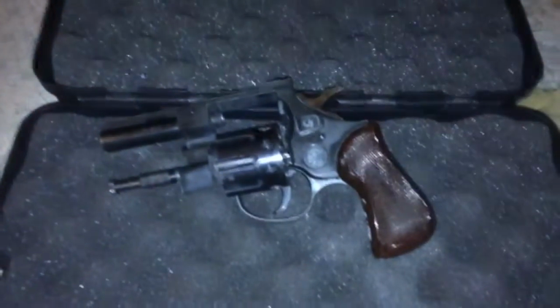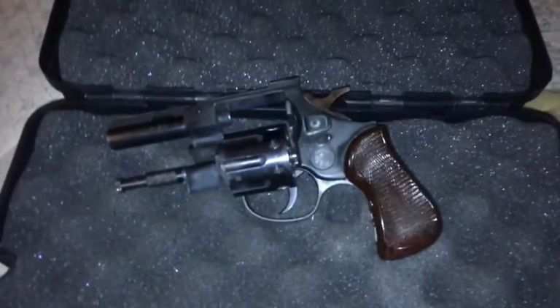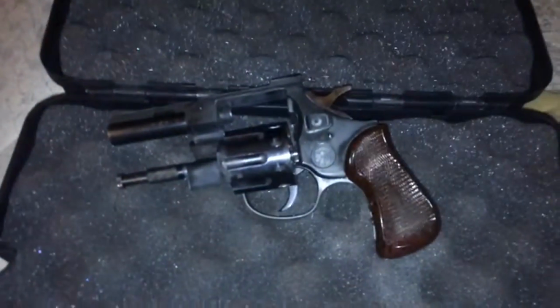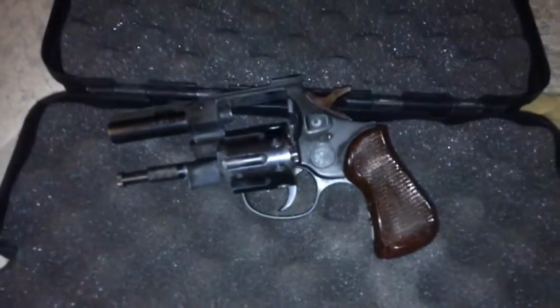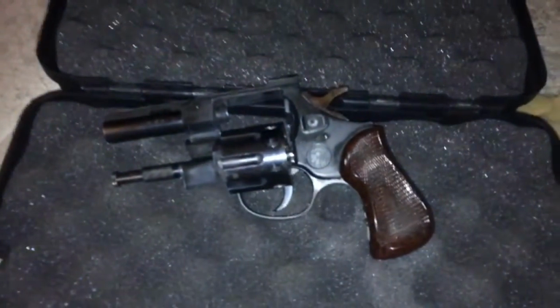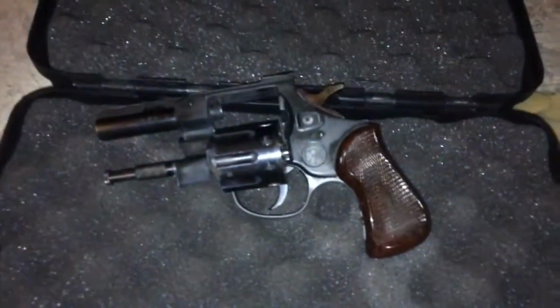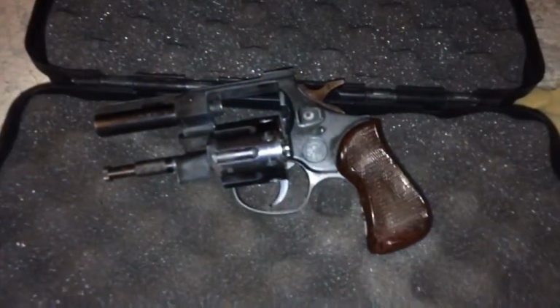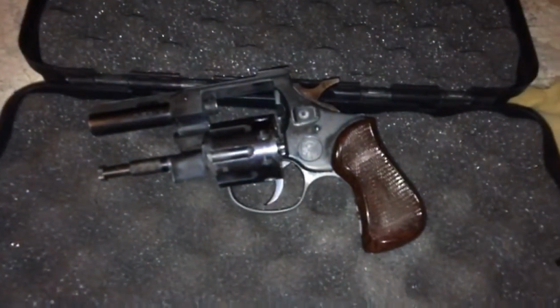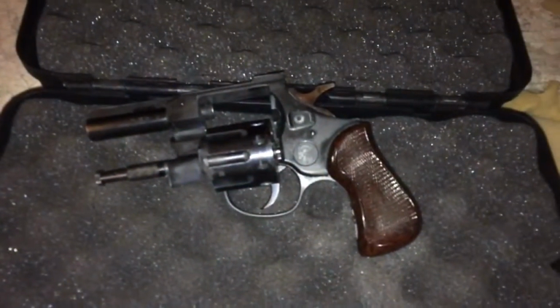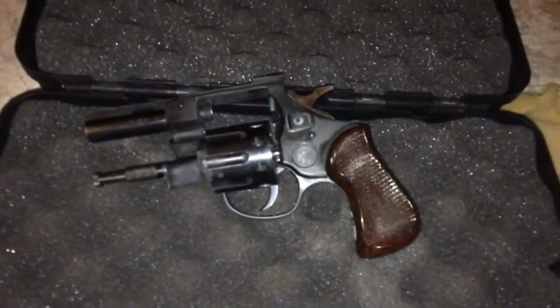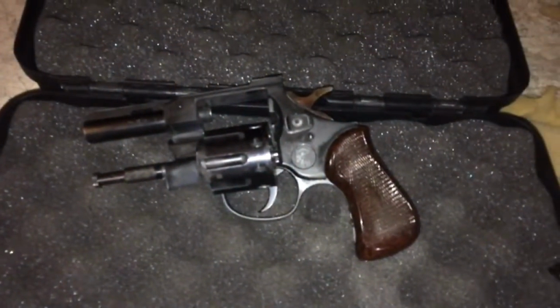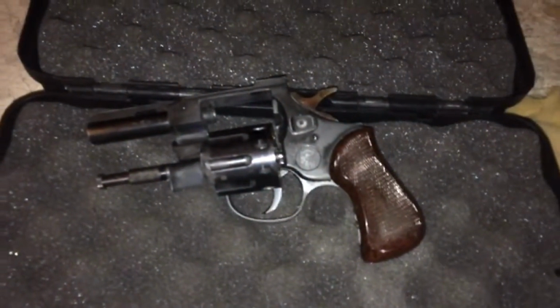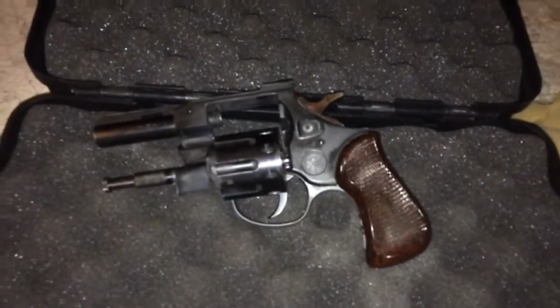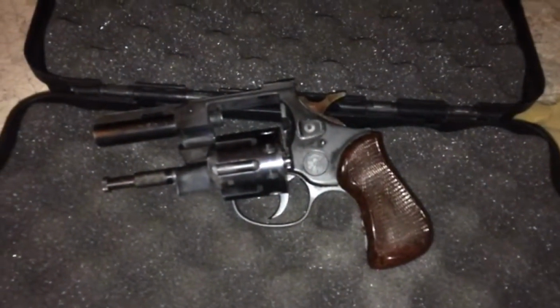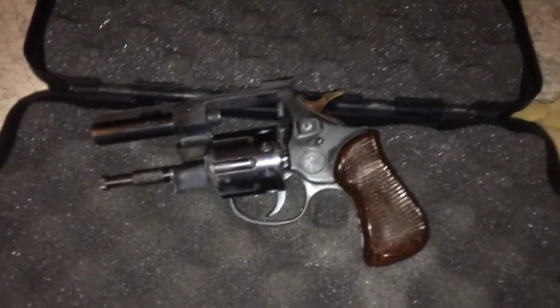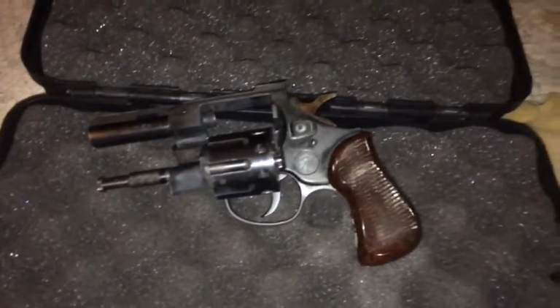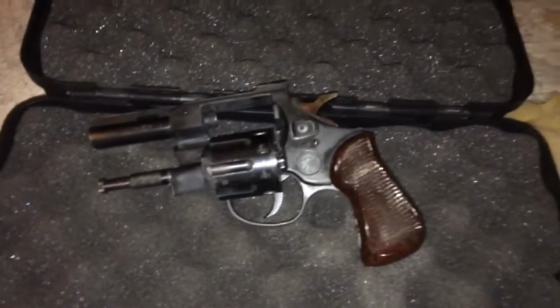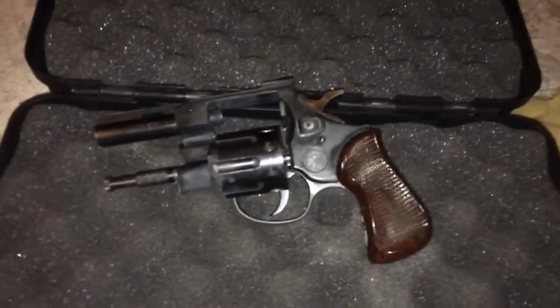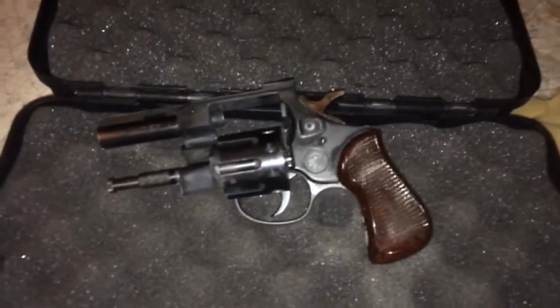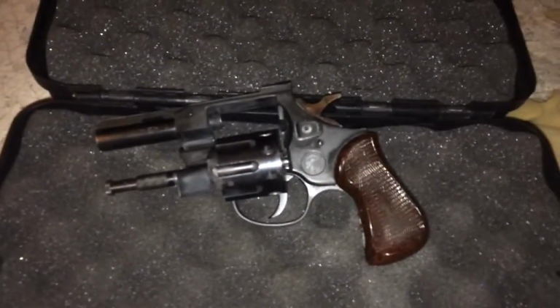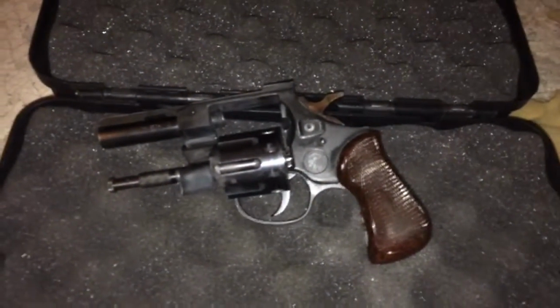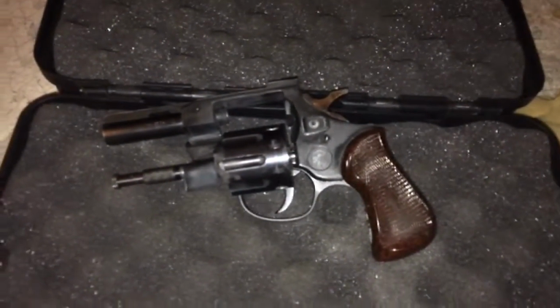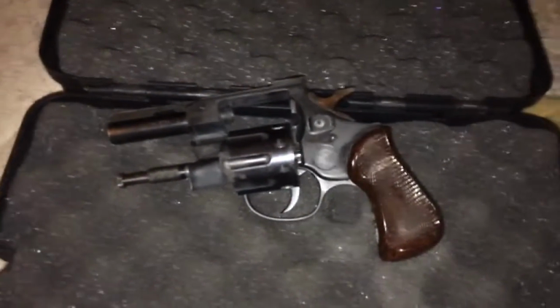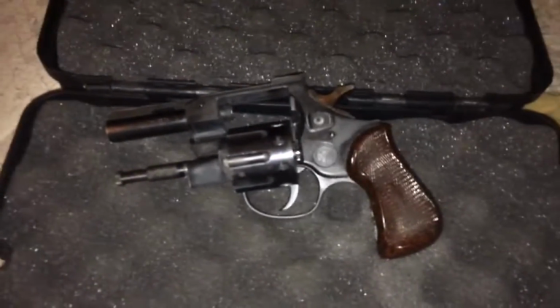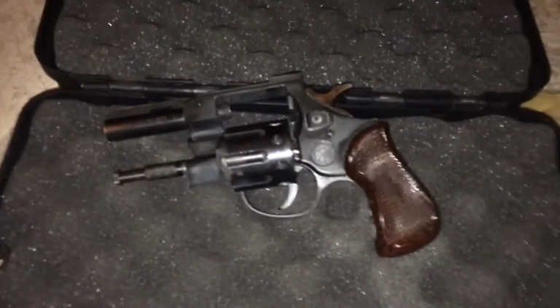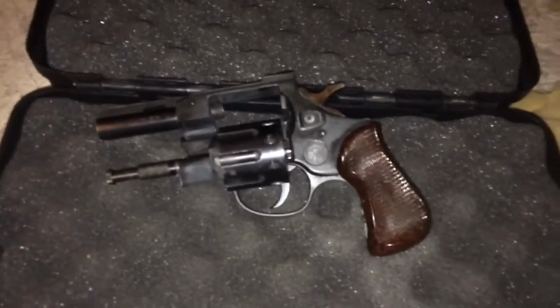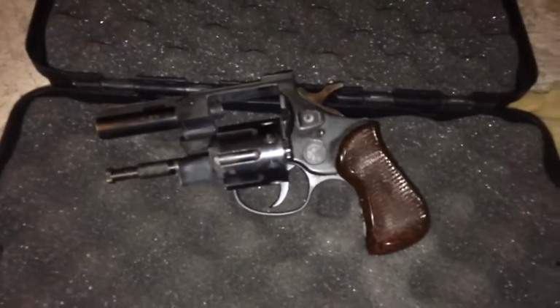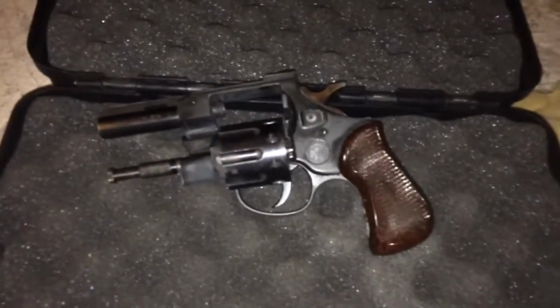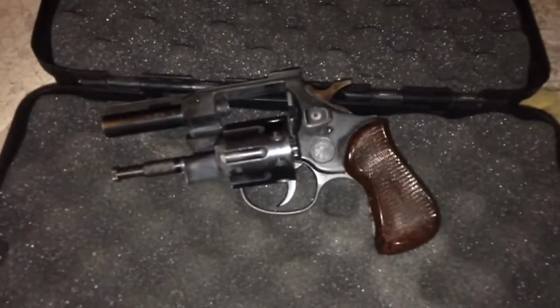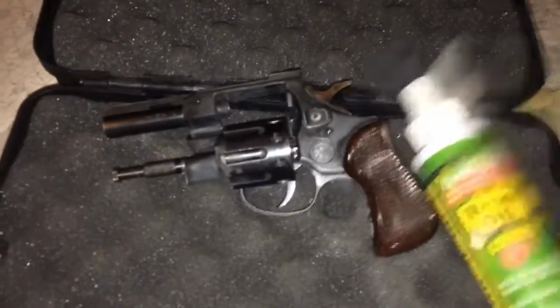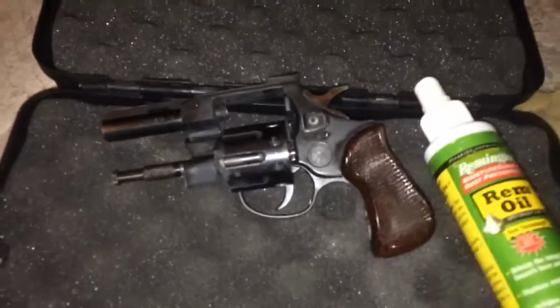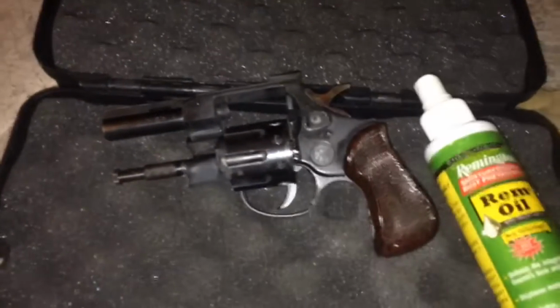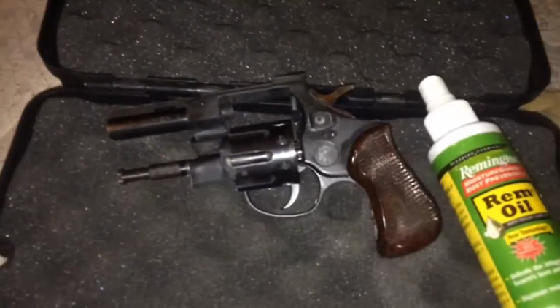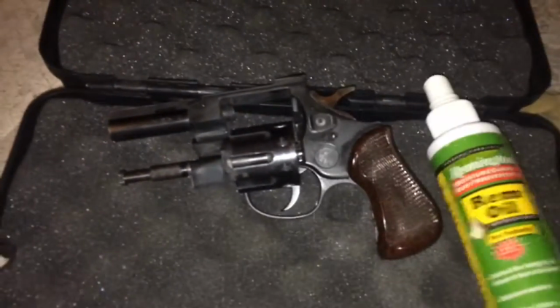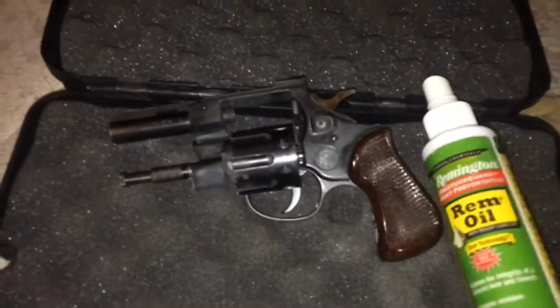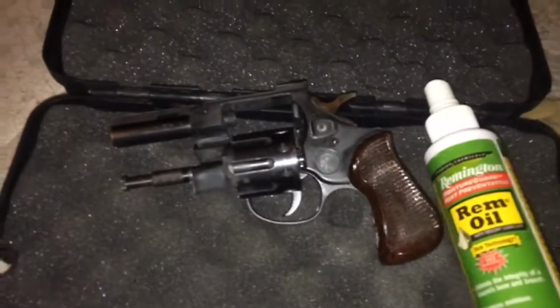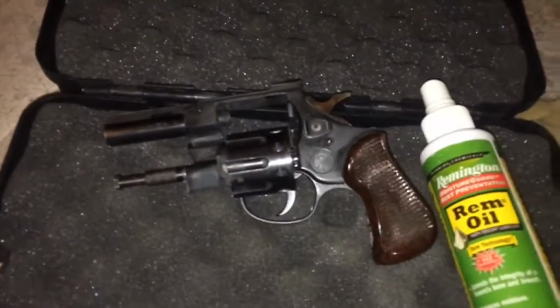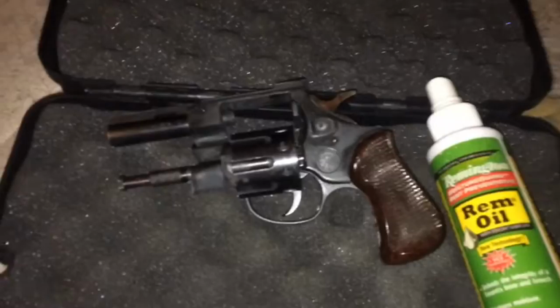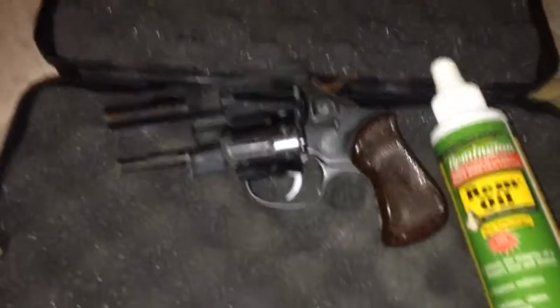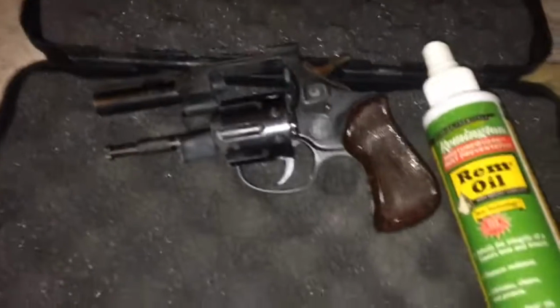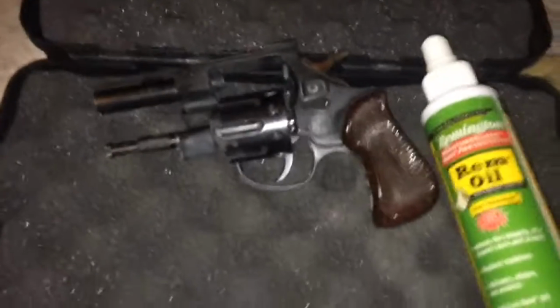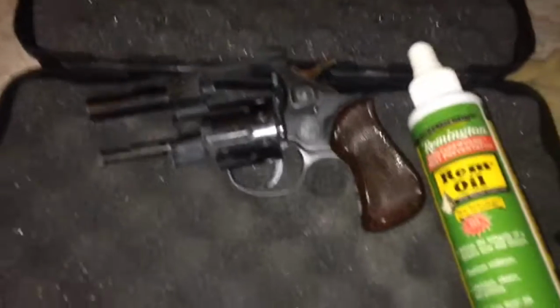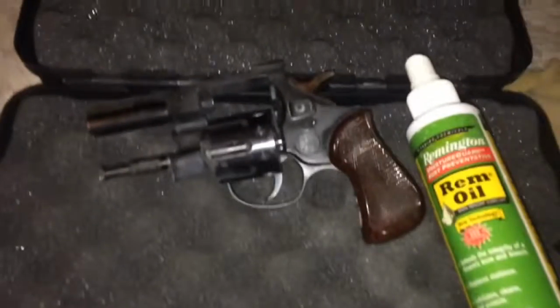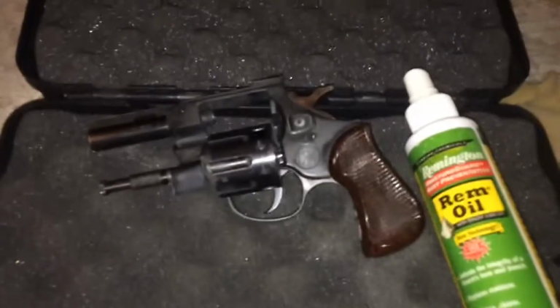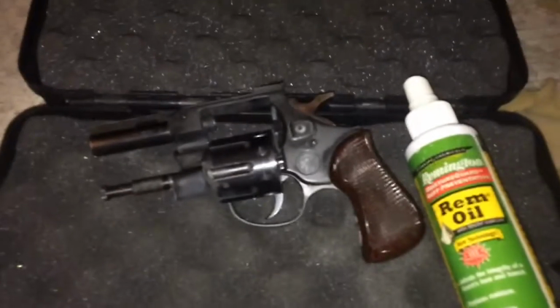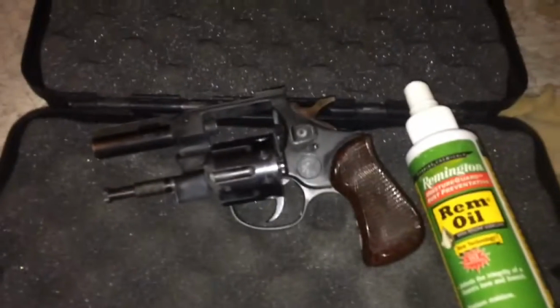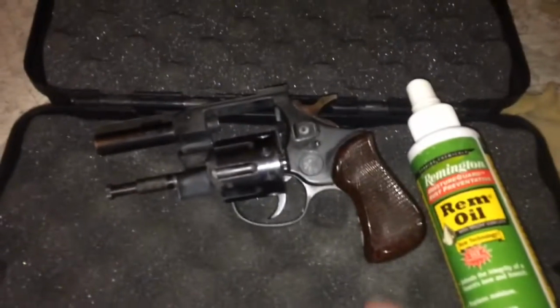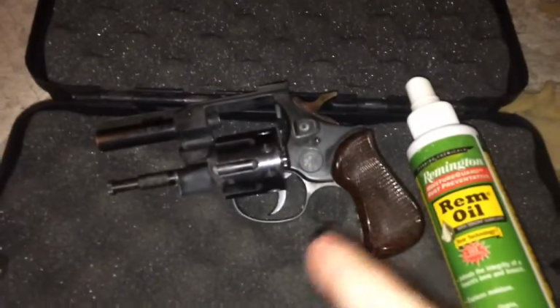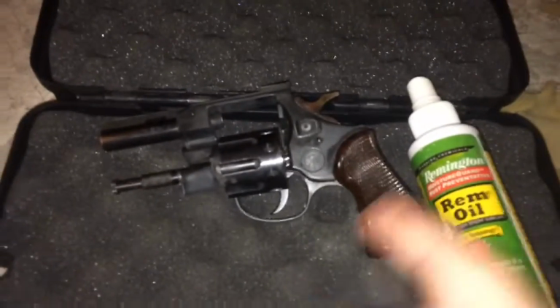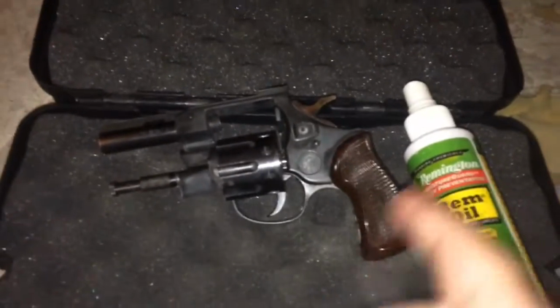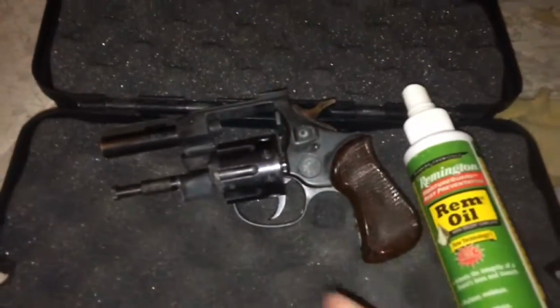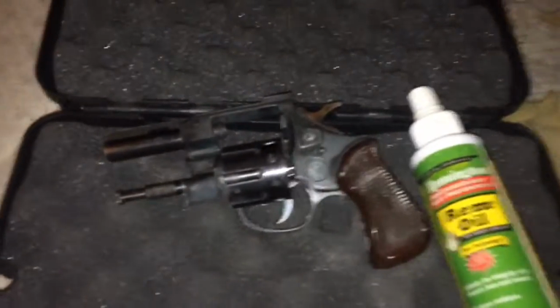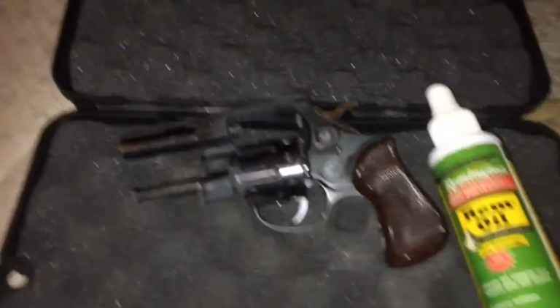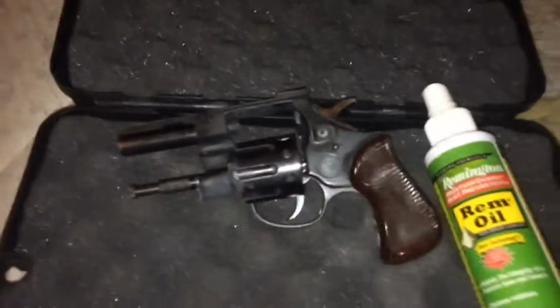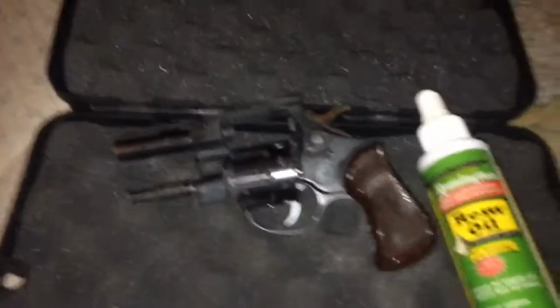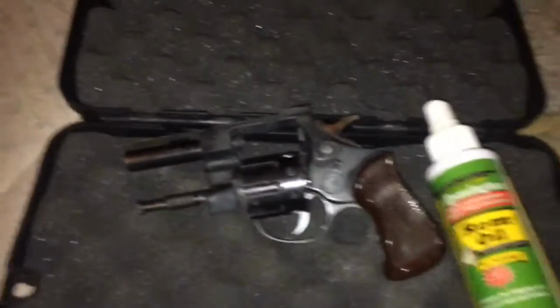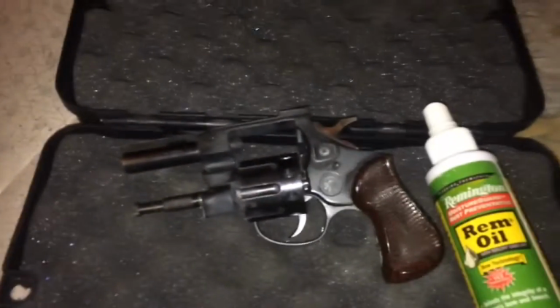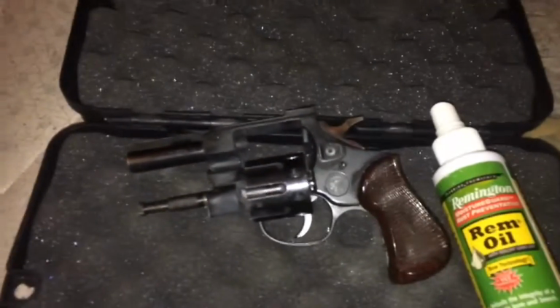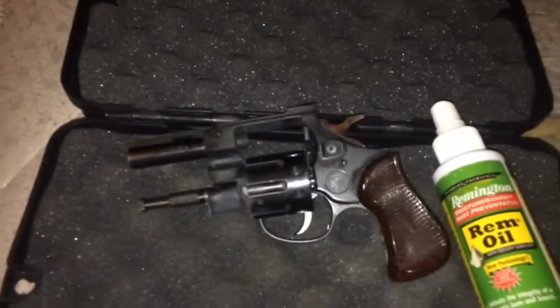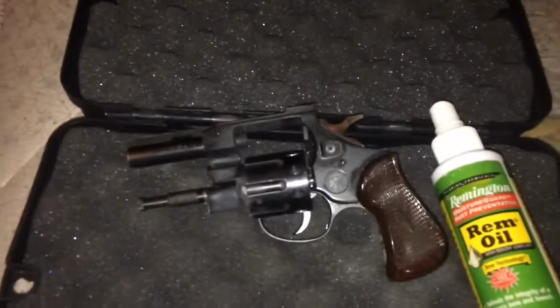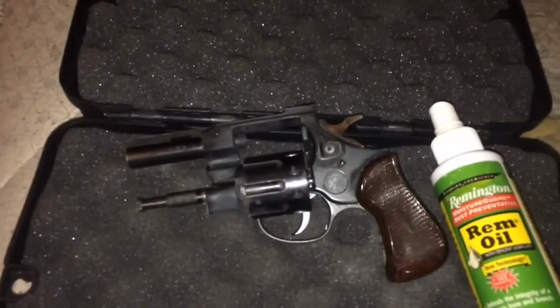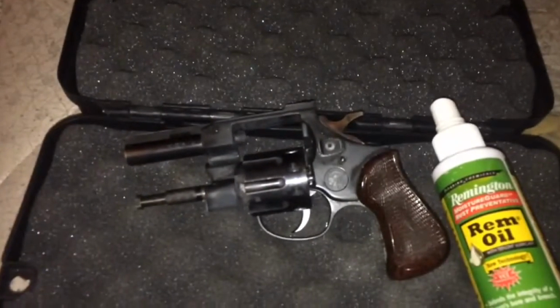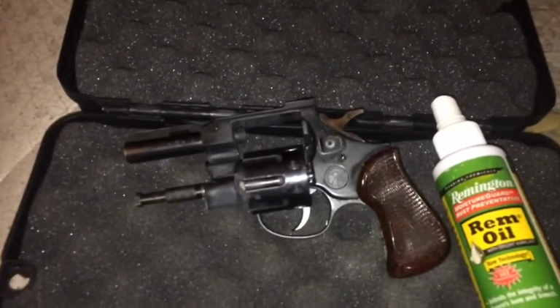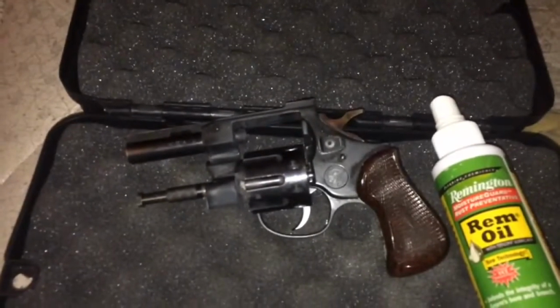You've been a dirty girl. It's time for you to get cleaned up. Get it? Because the gun's dirty and I'm going to clean it.